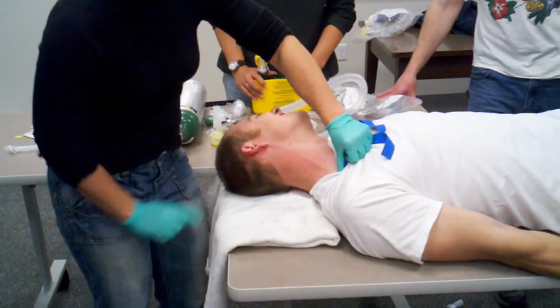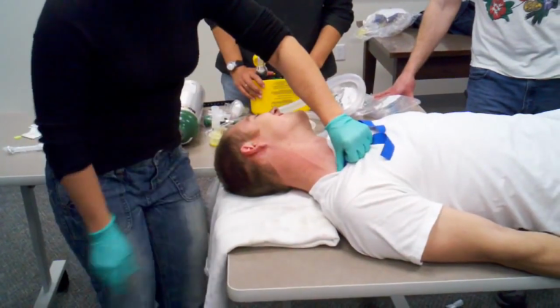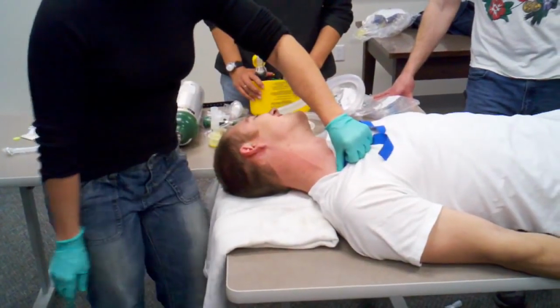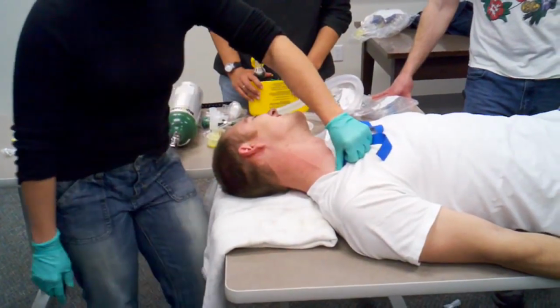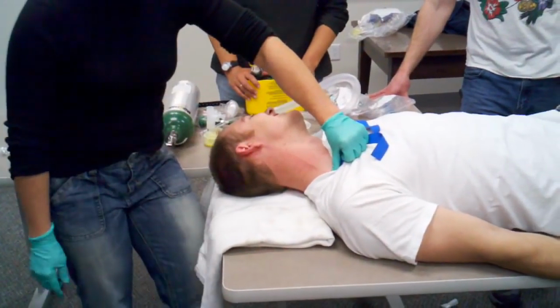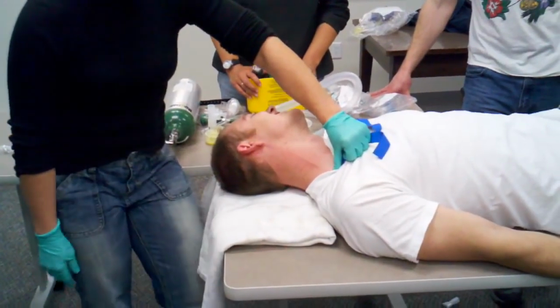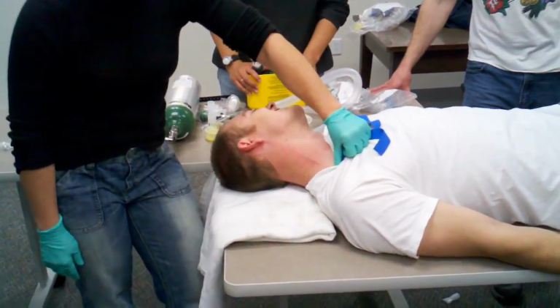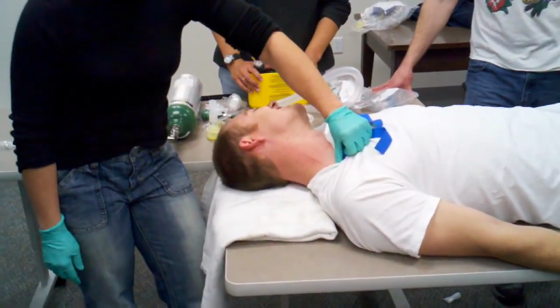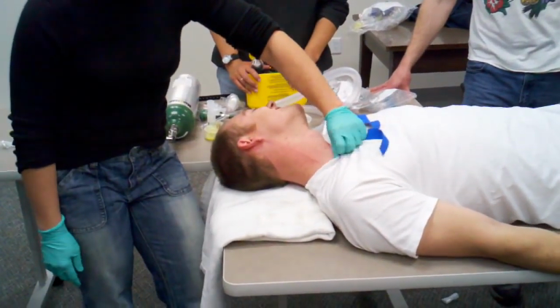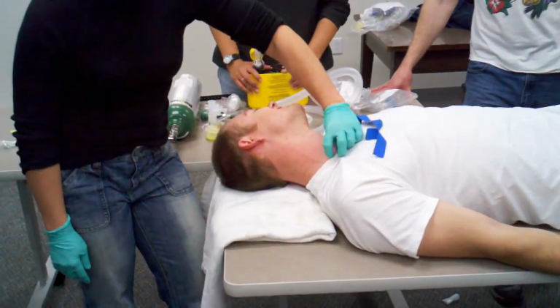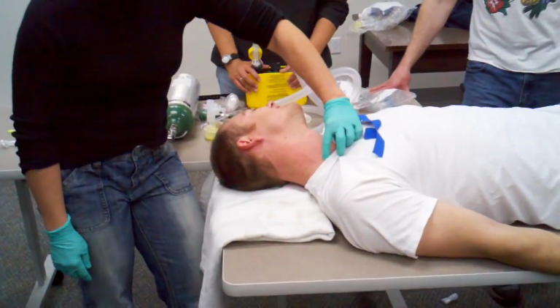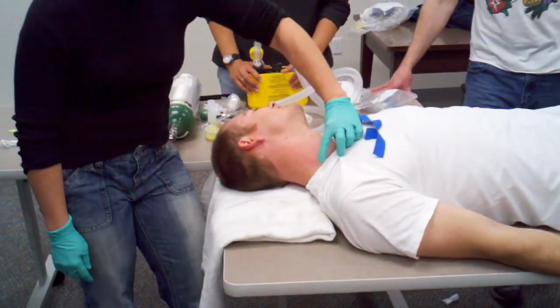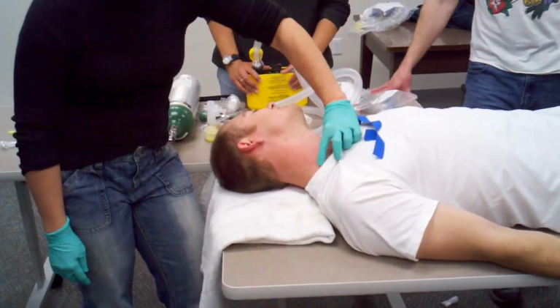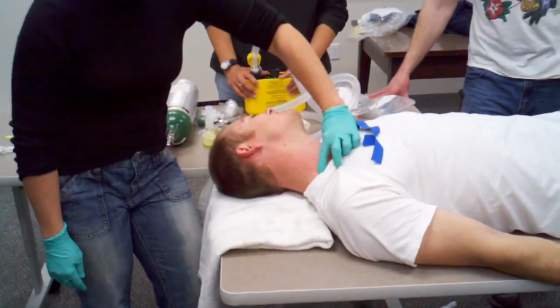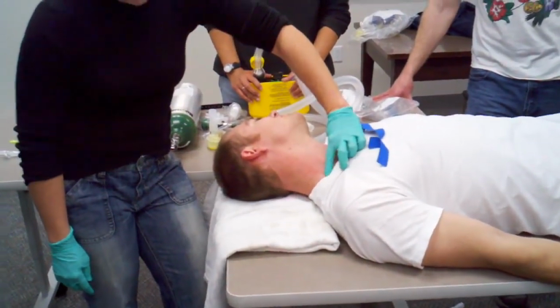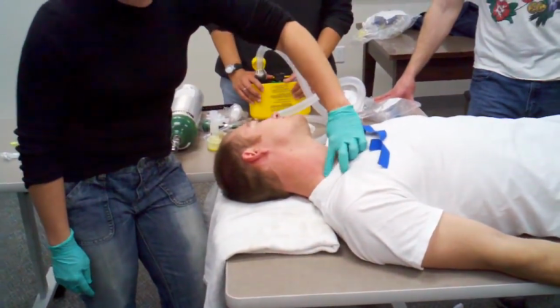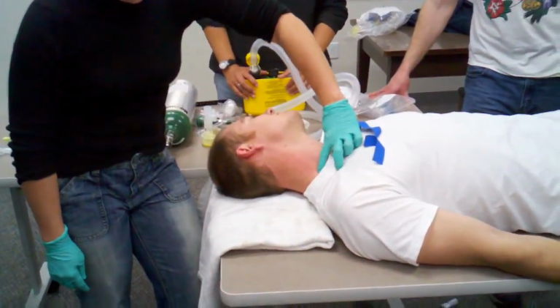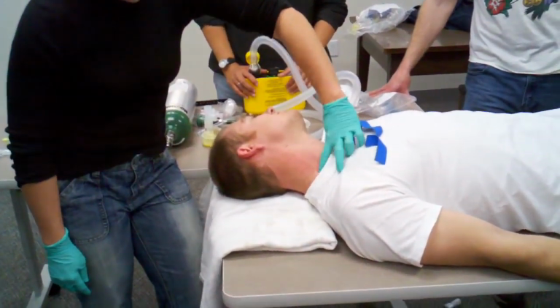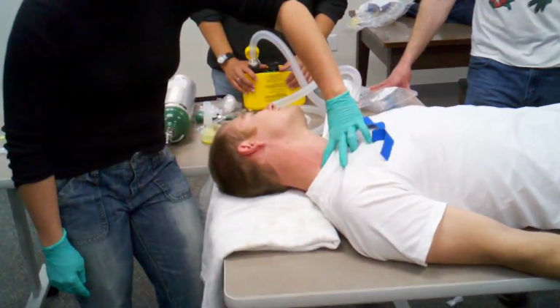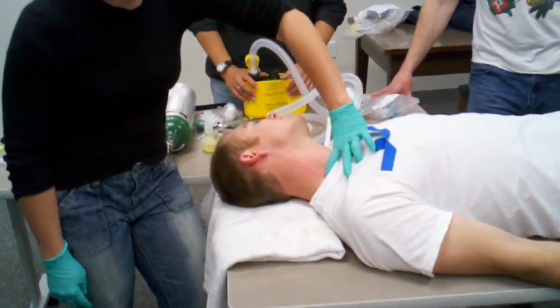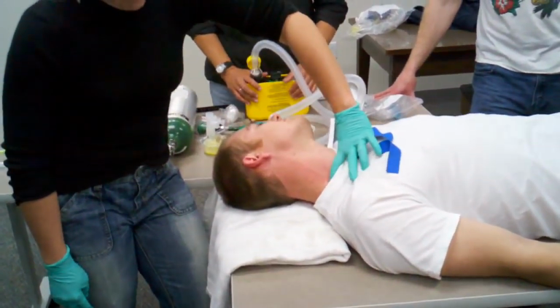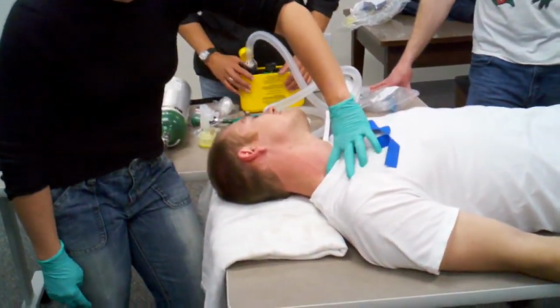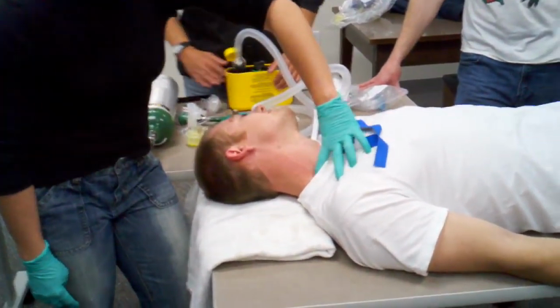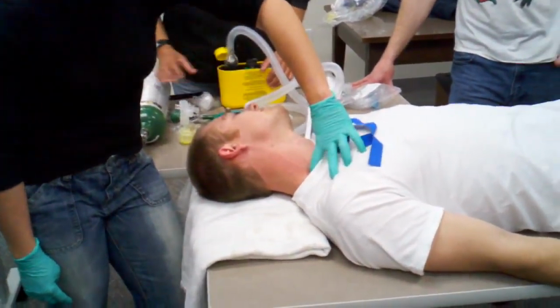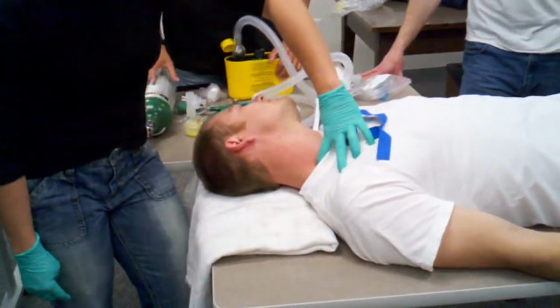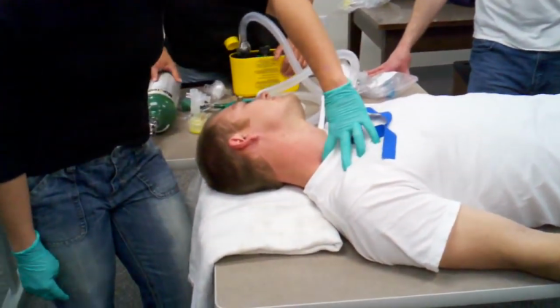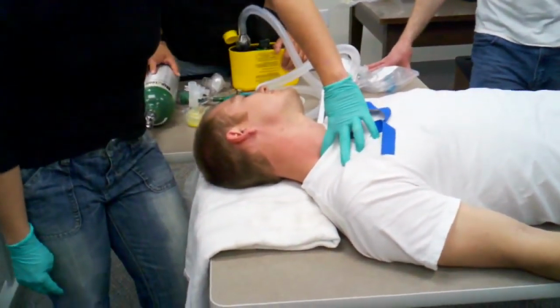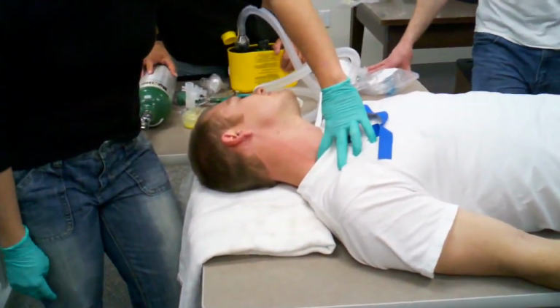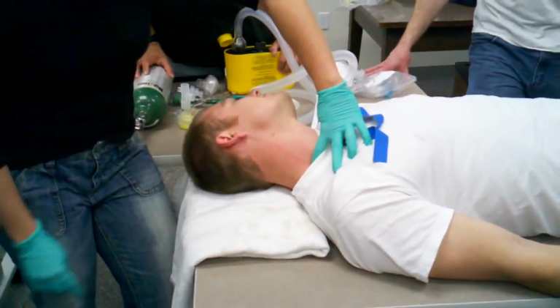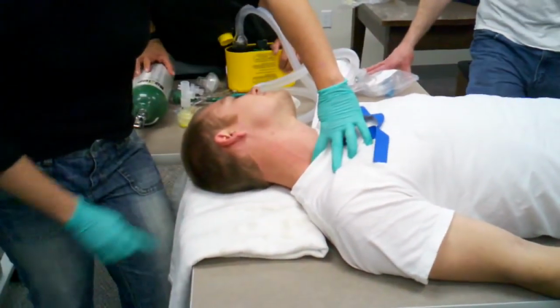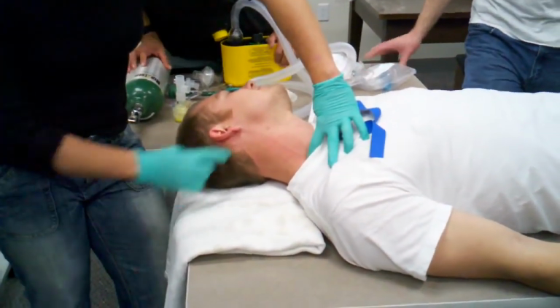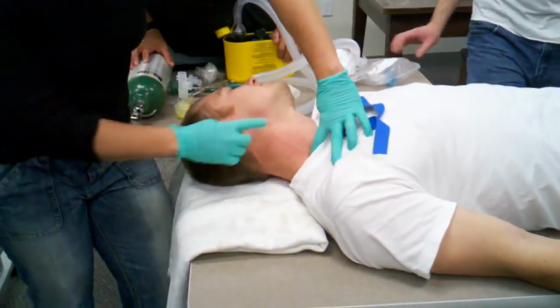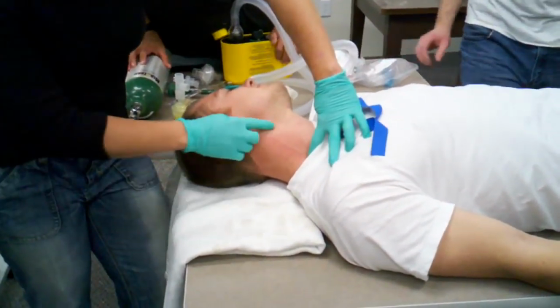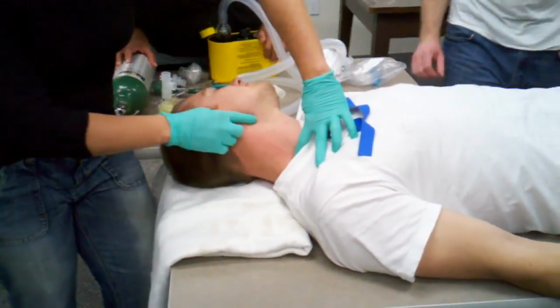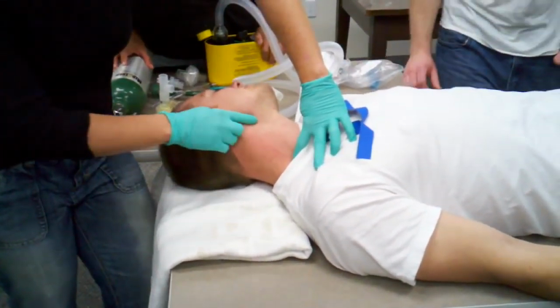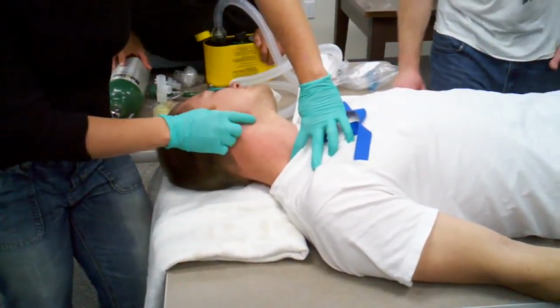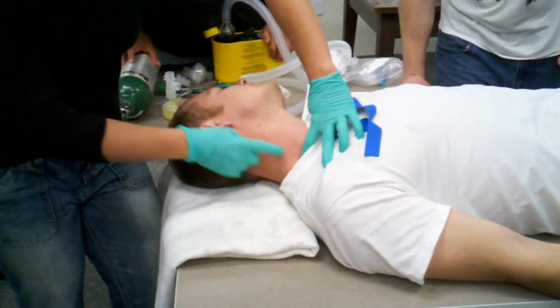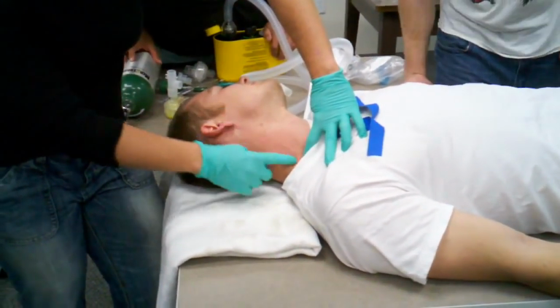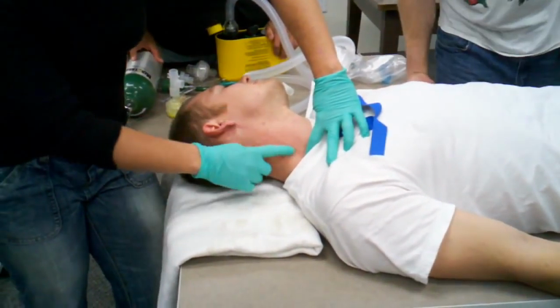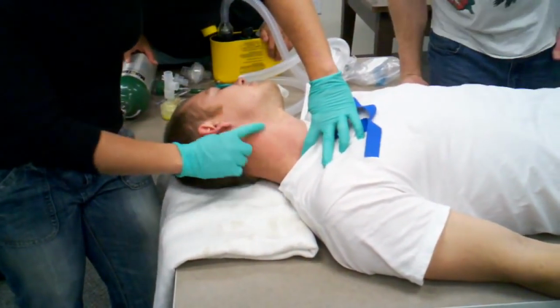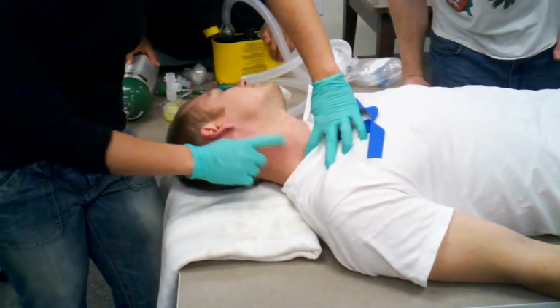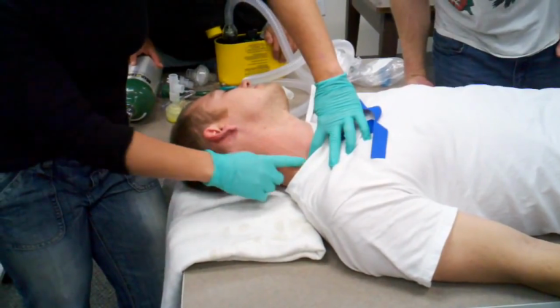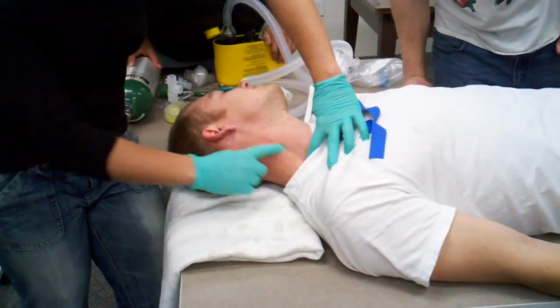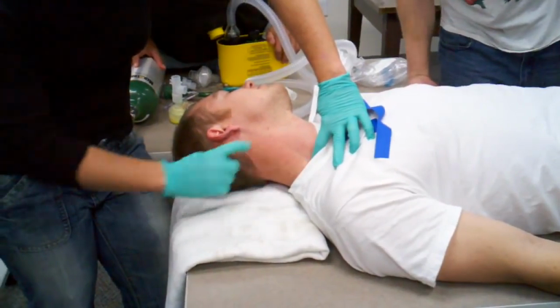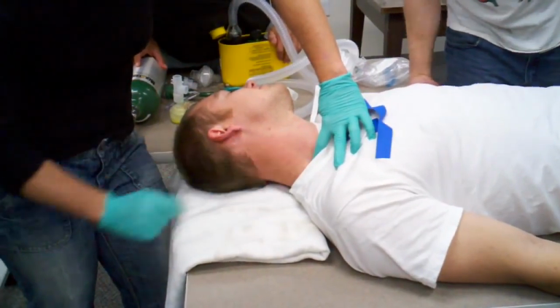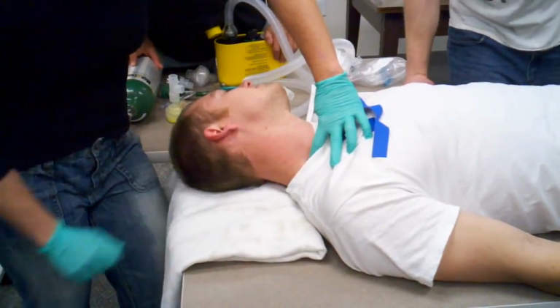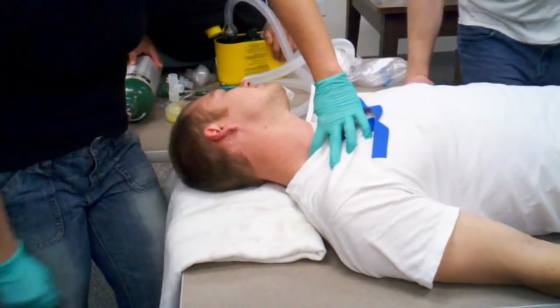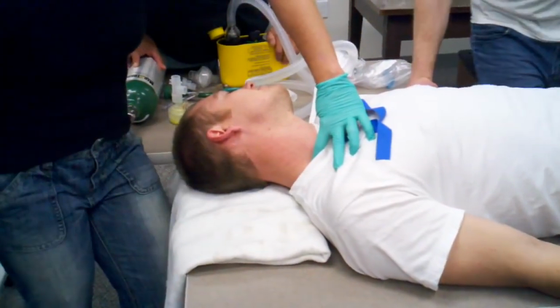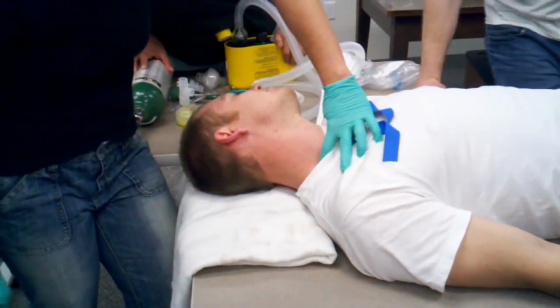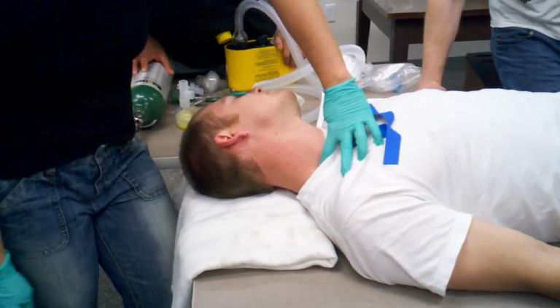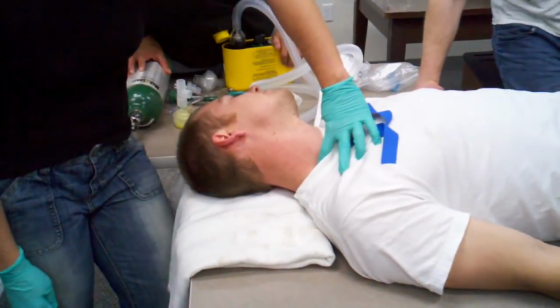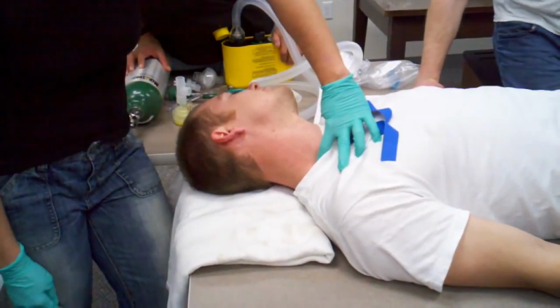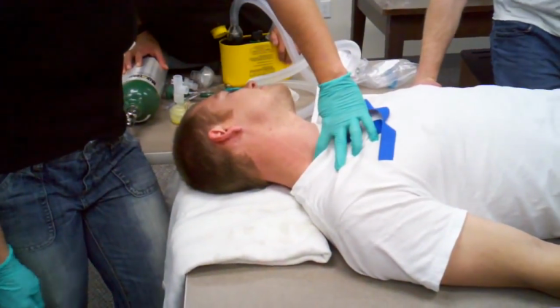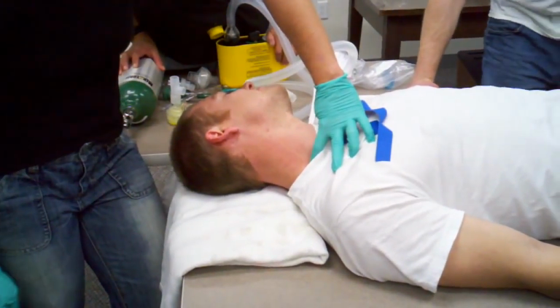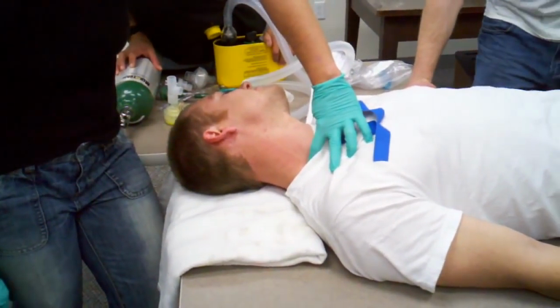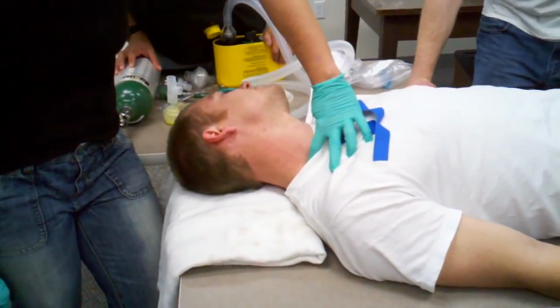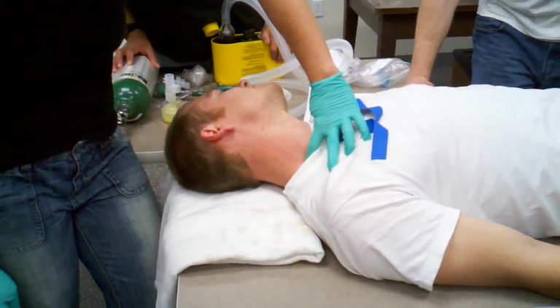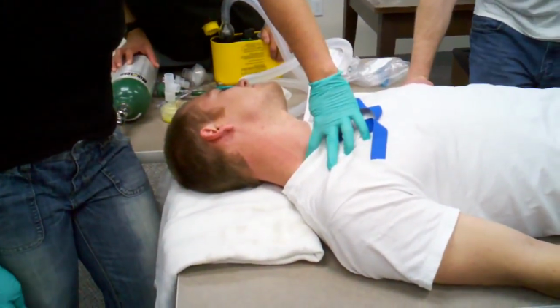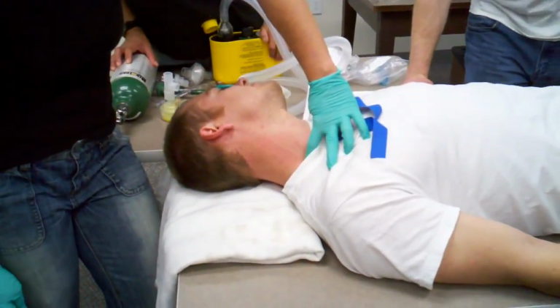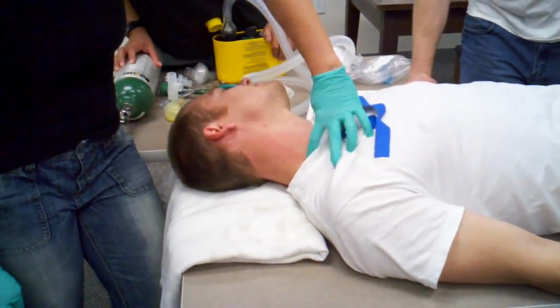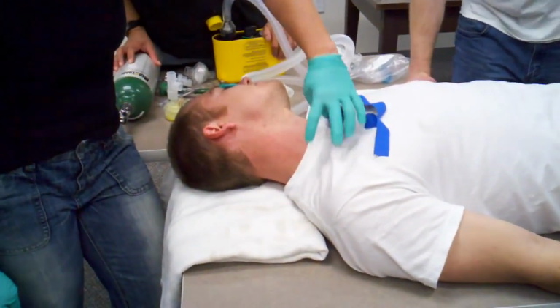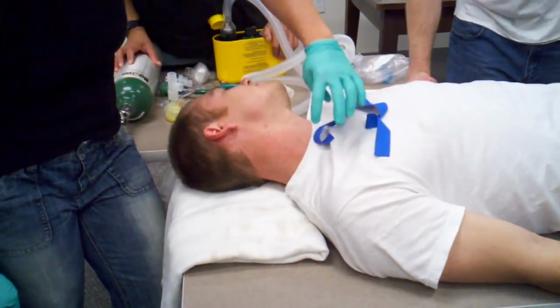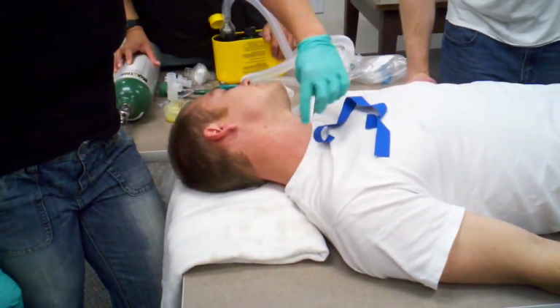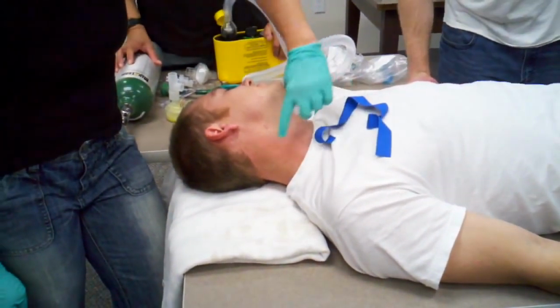So a few things to remember. Sometimes you need to tamp it off at the bottom there to try and get that tourniquet effect, but that's the exact opposite for him.